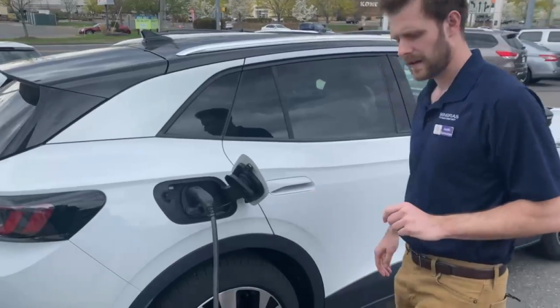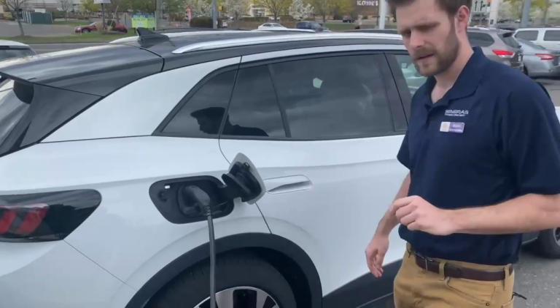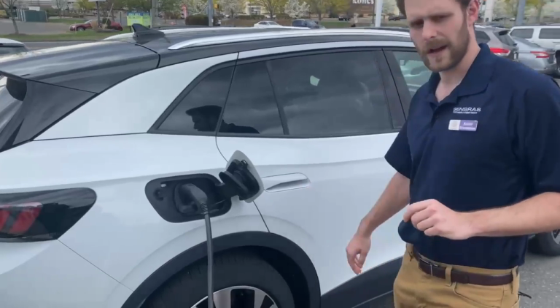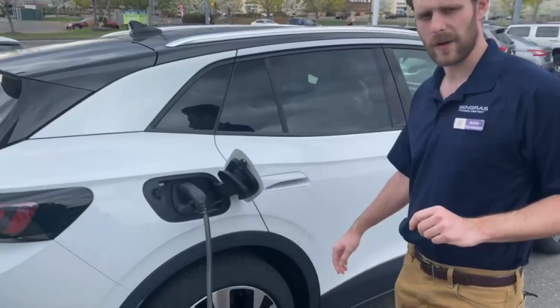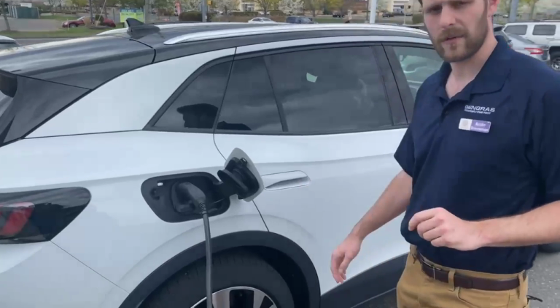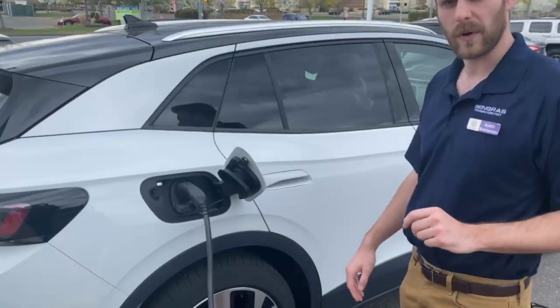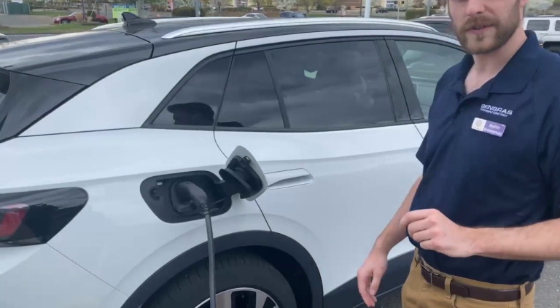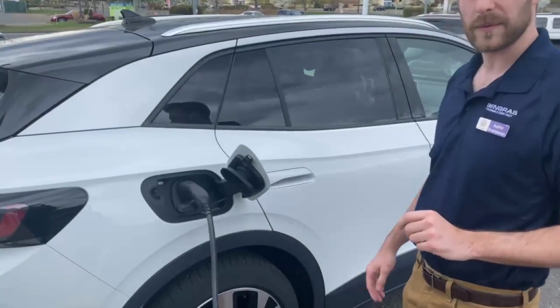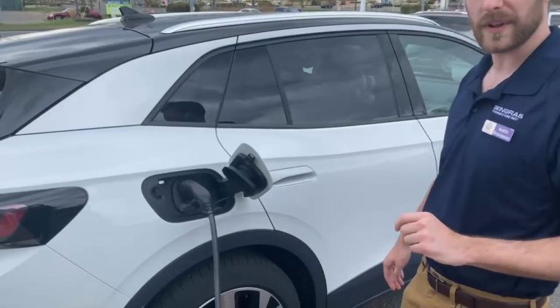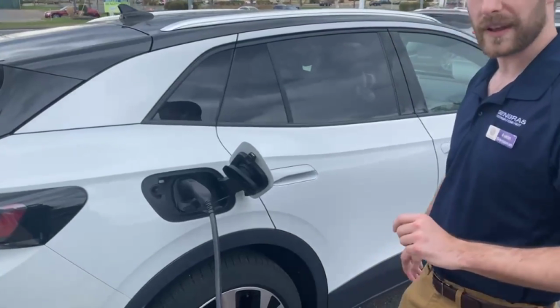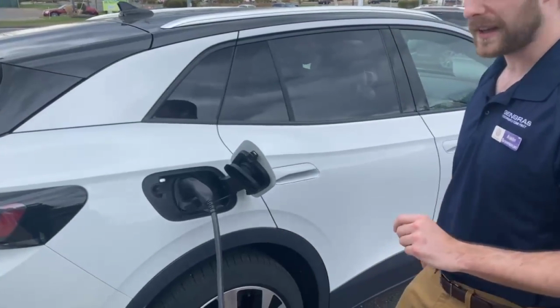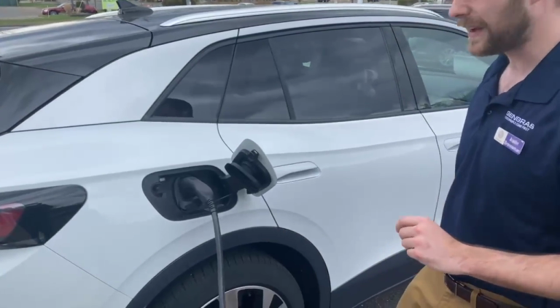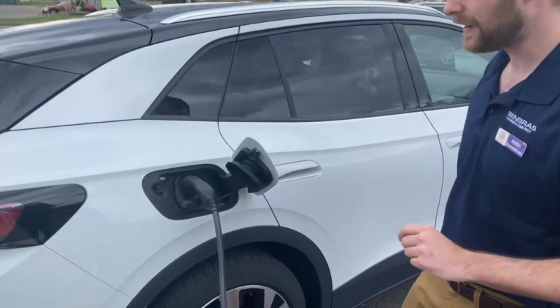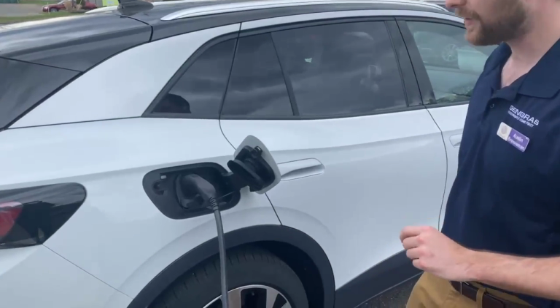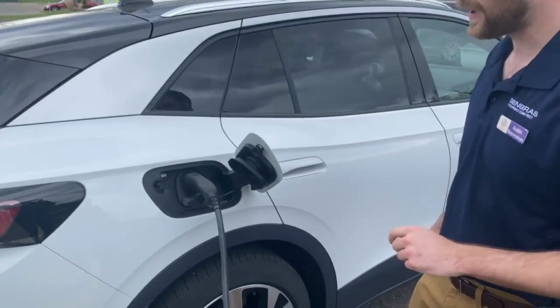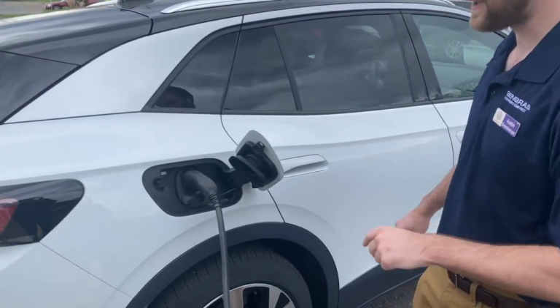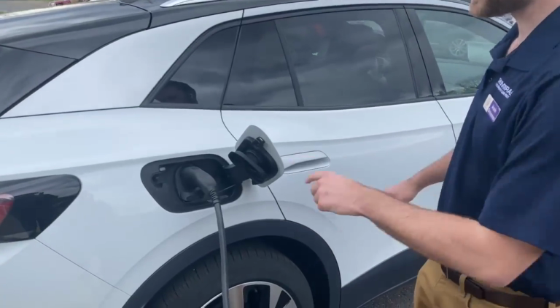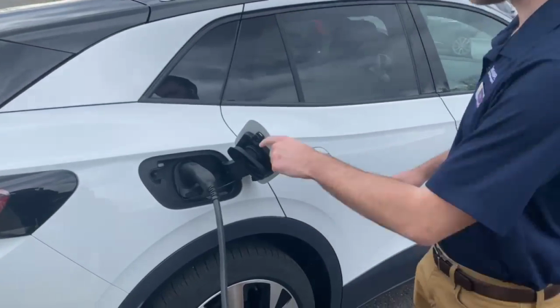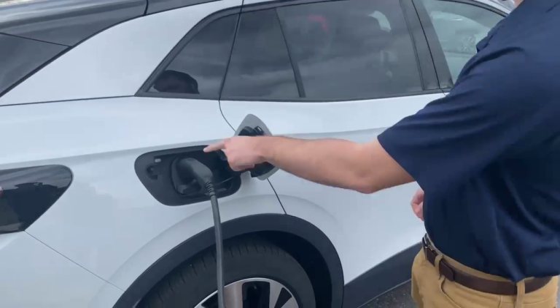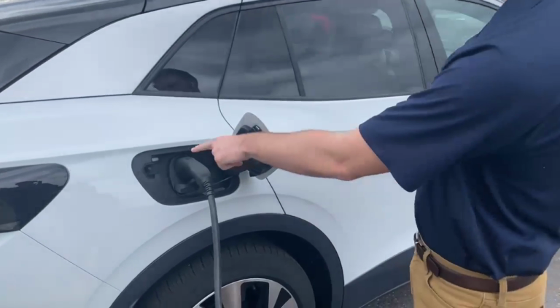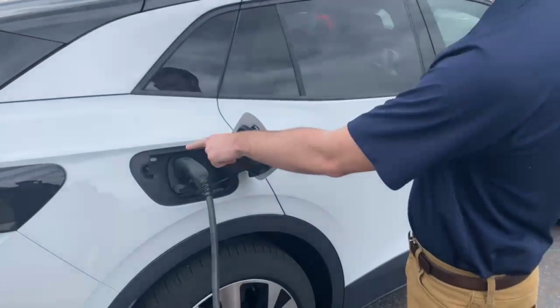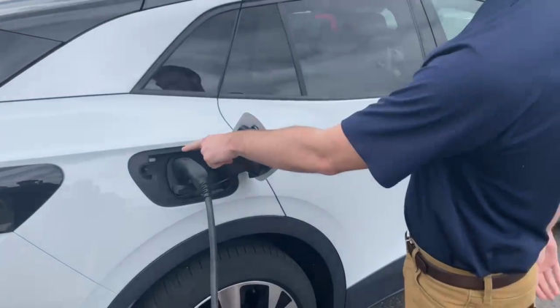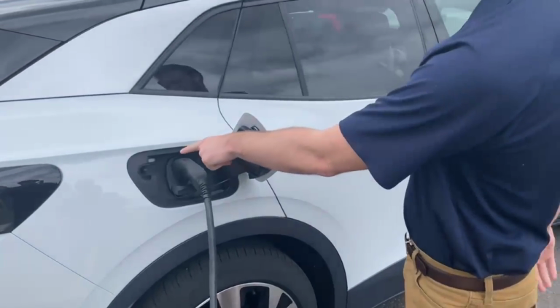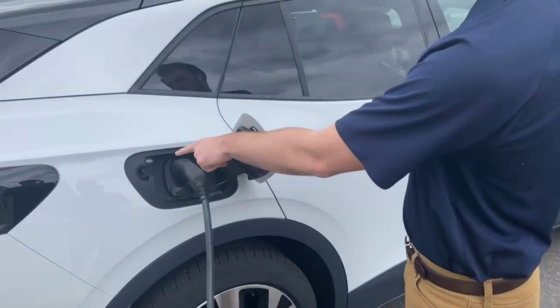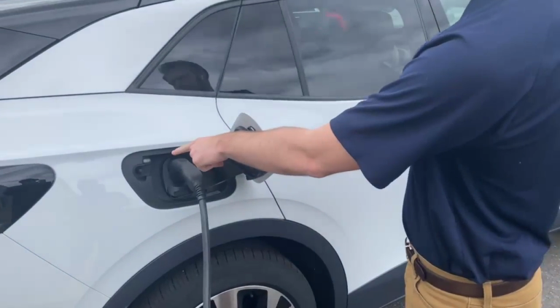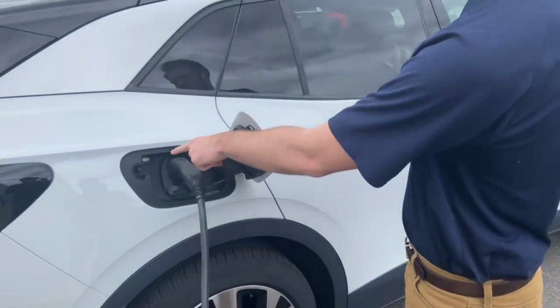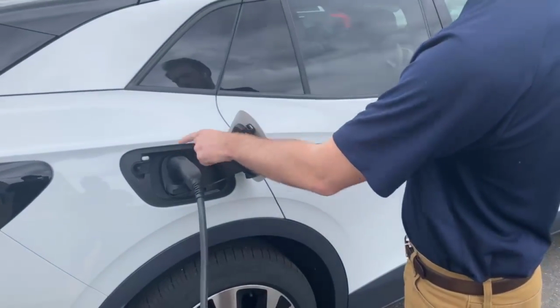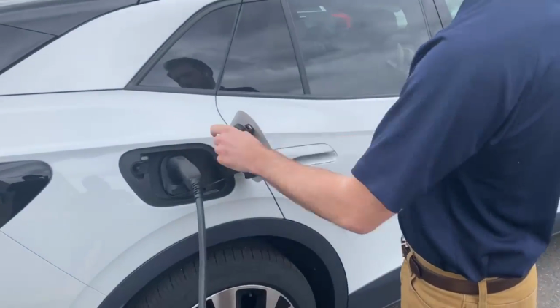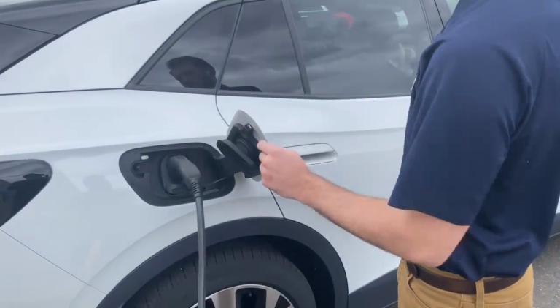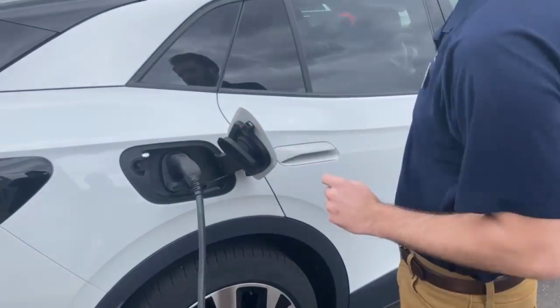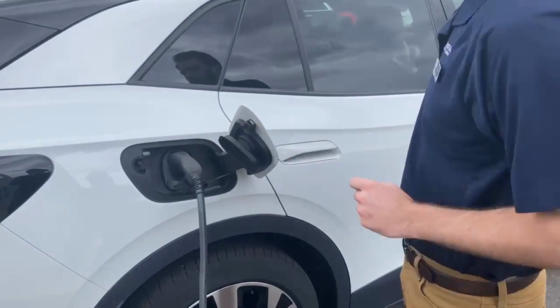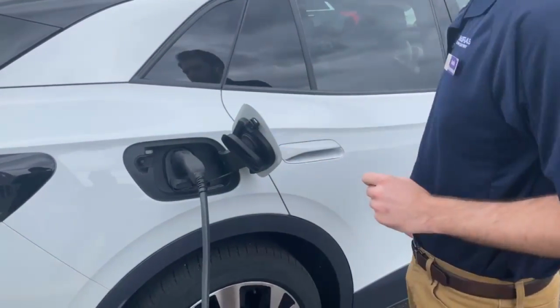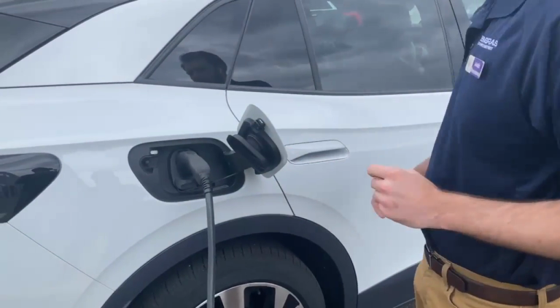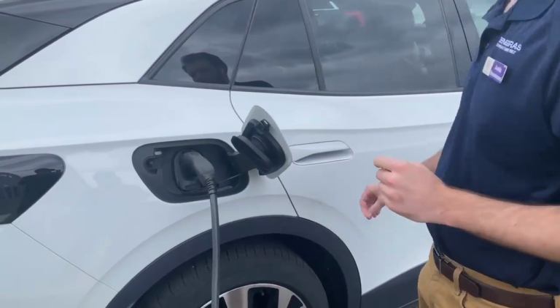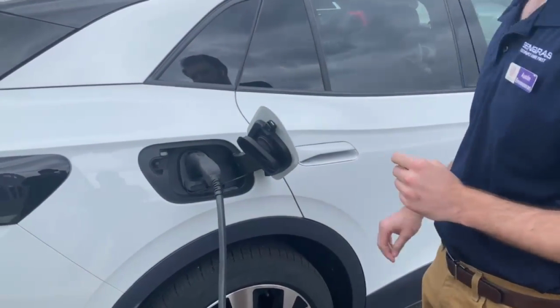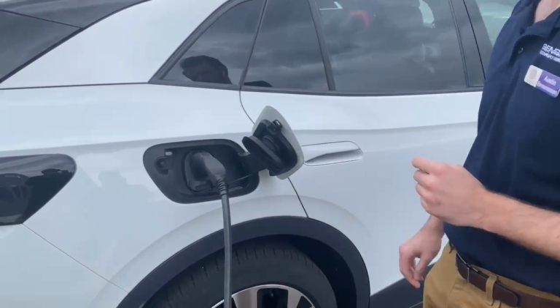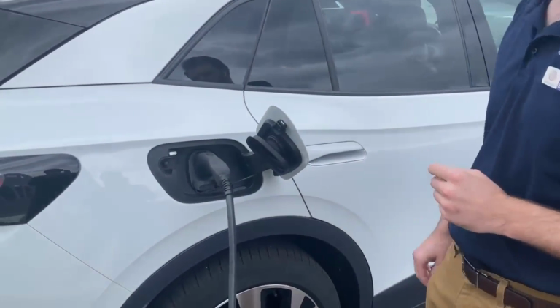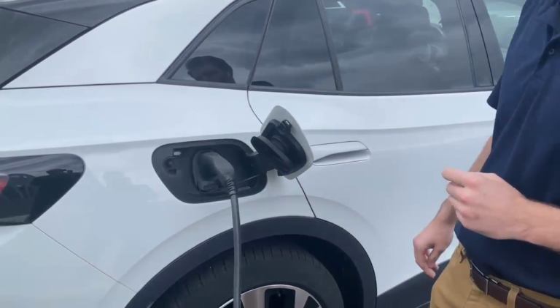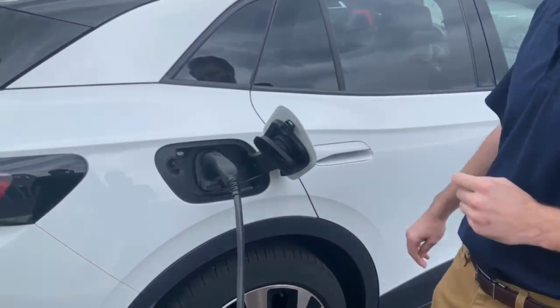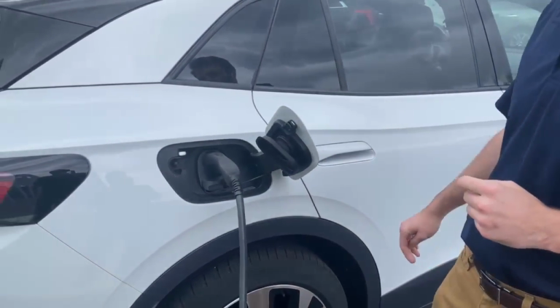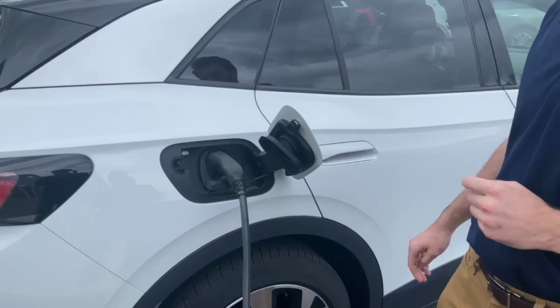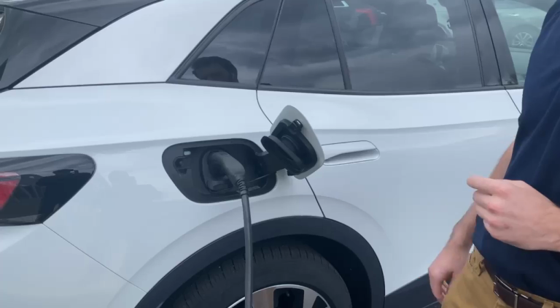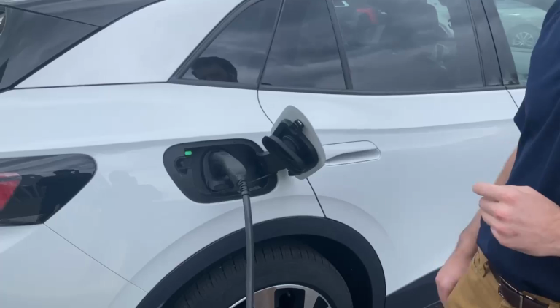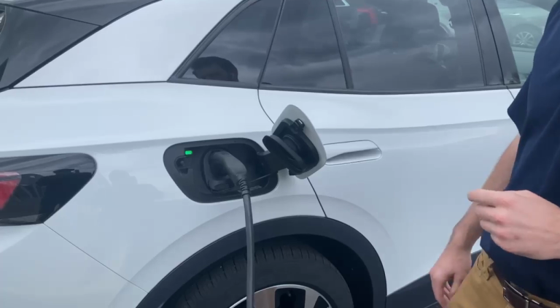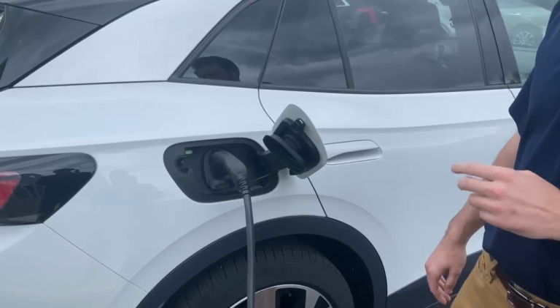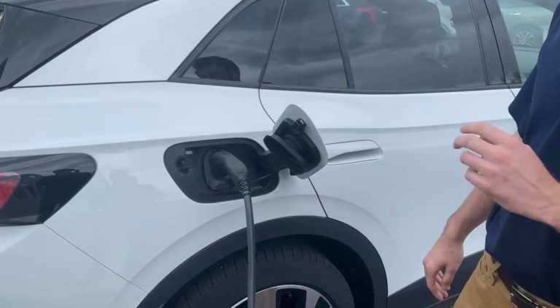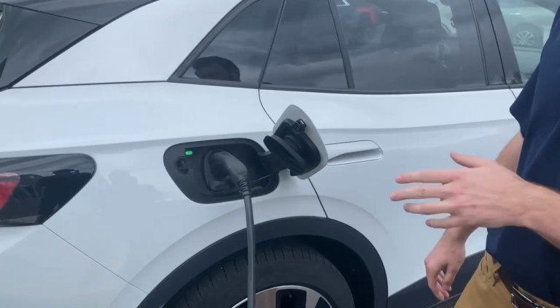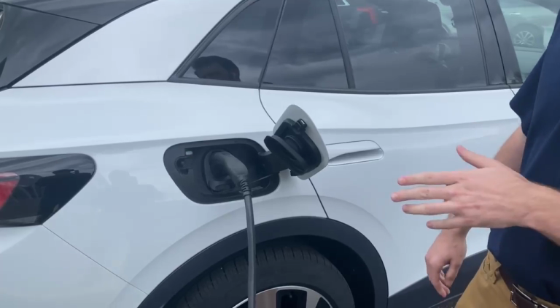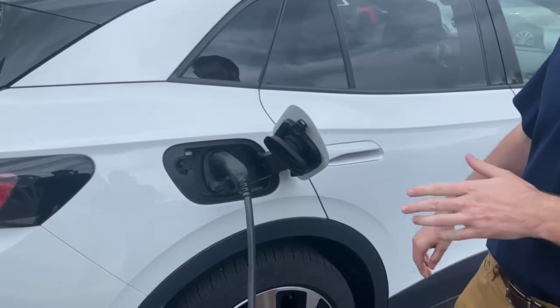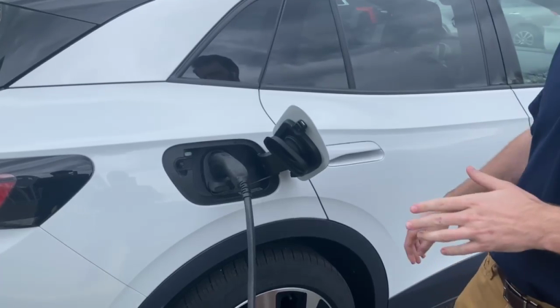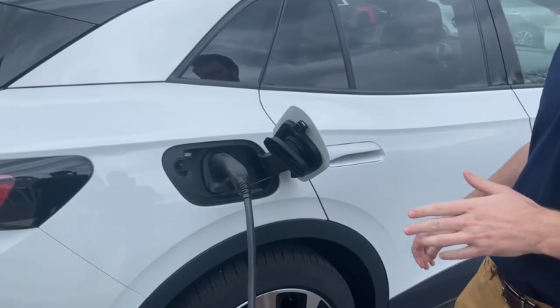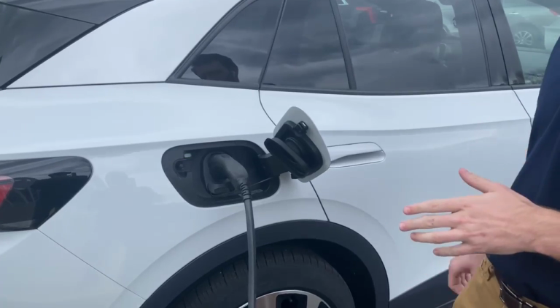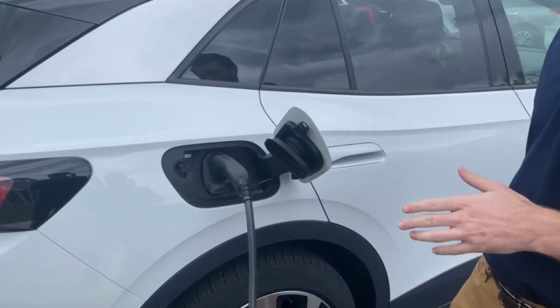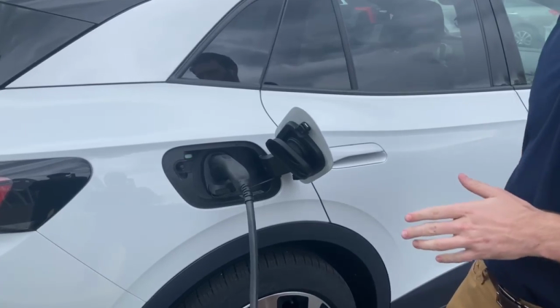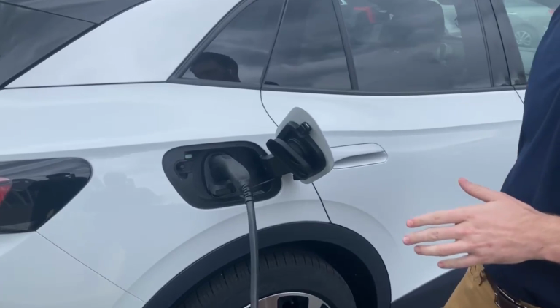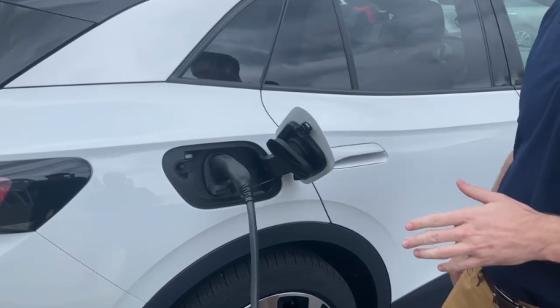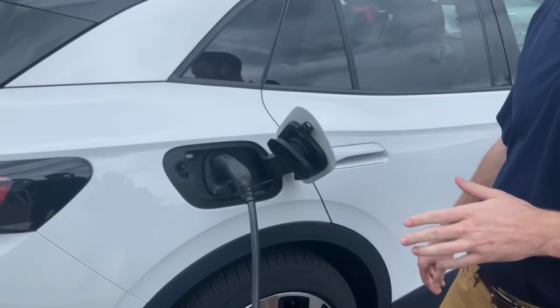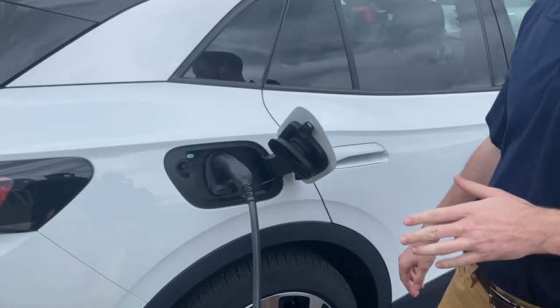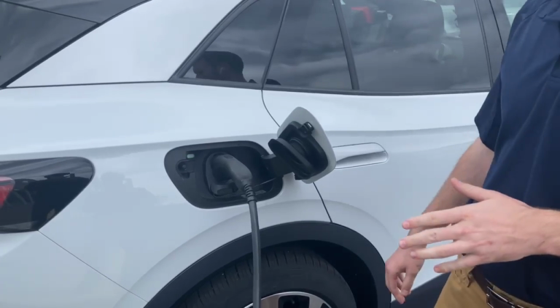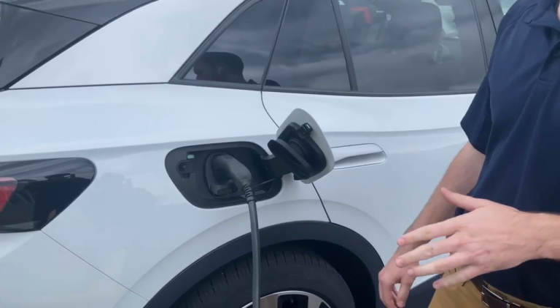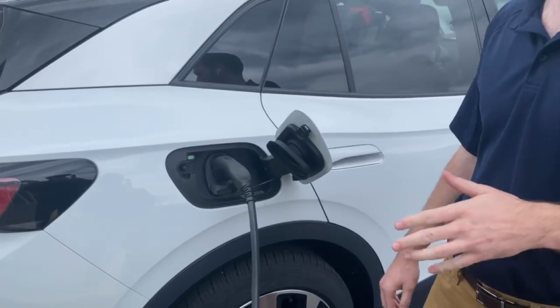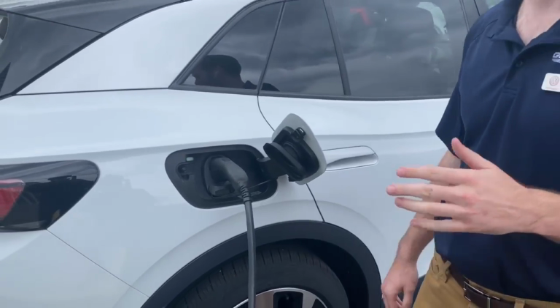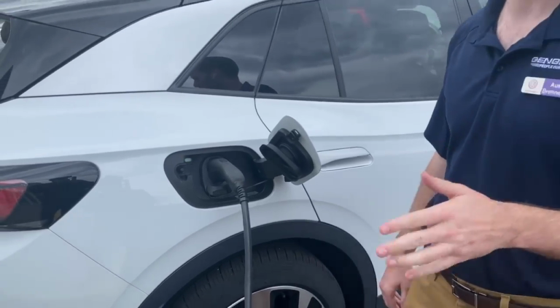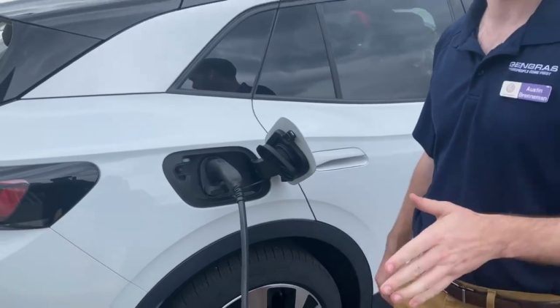Now once you plug it in, you'll have this light indicator here. Now that it's green, it's showing you that it's charged.